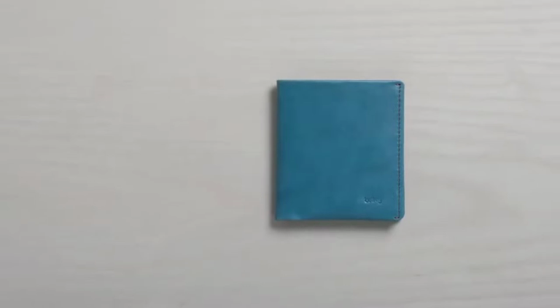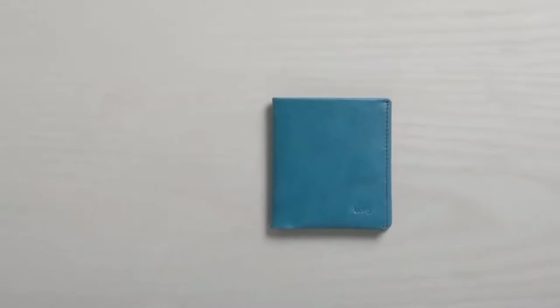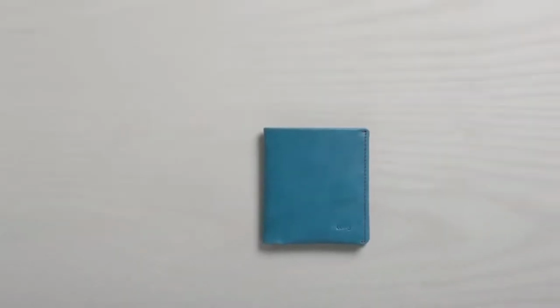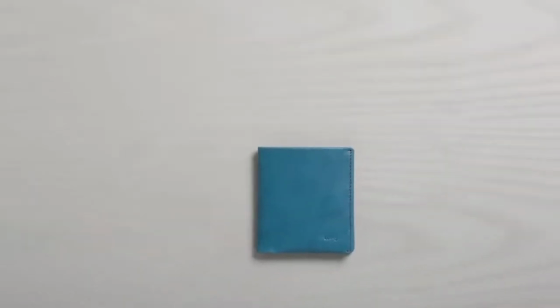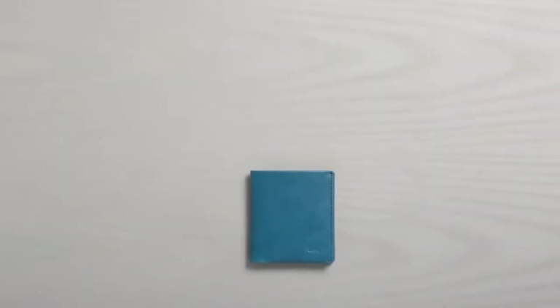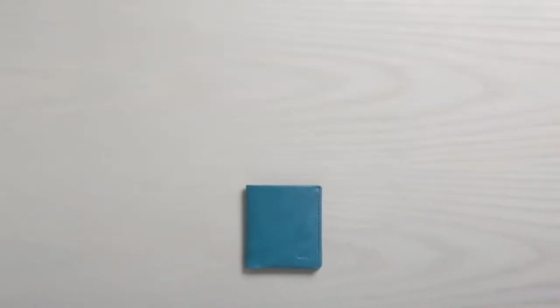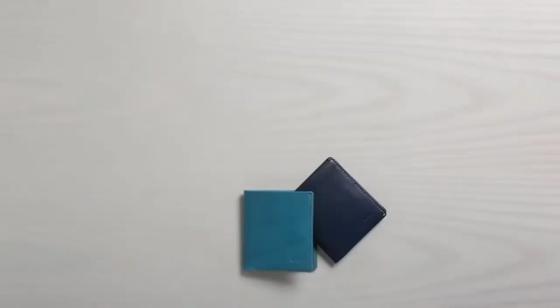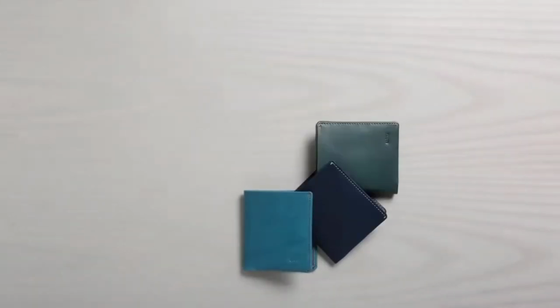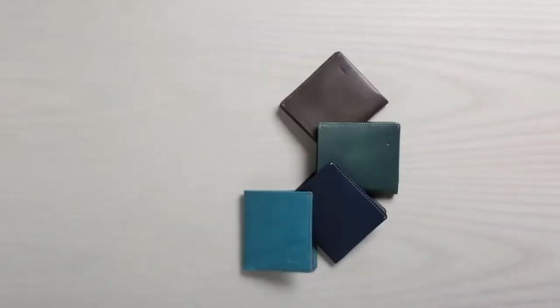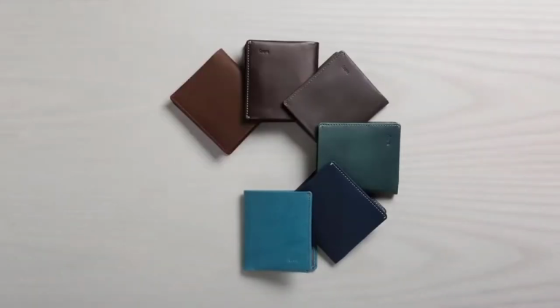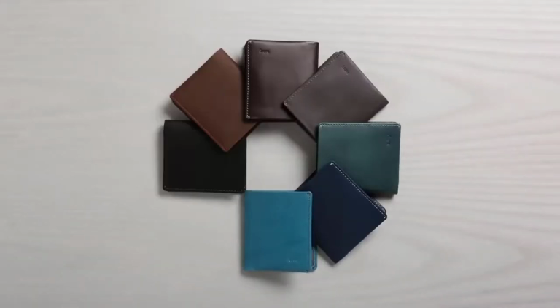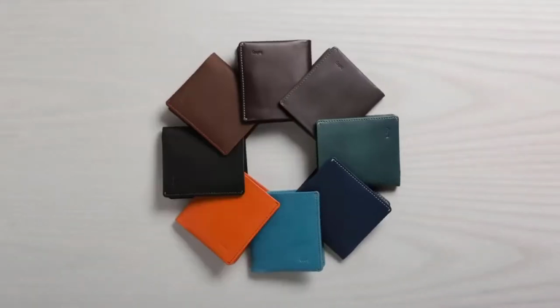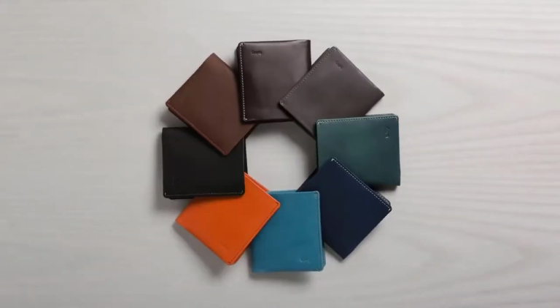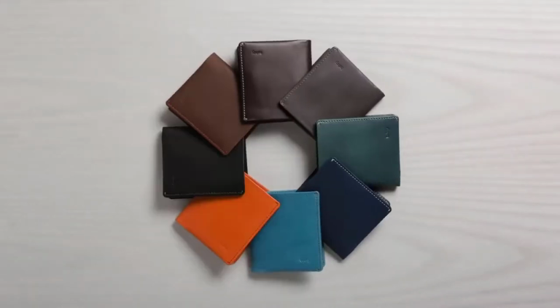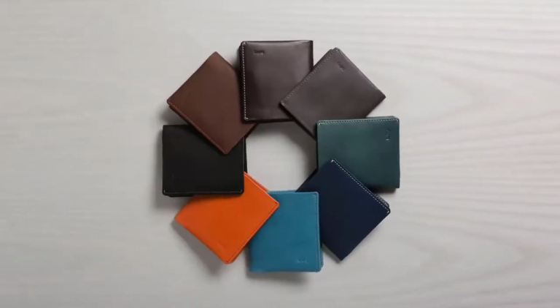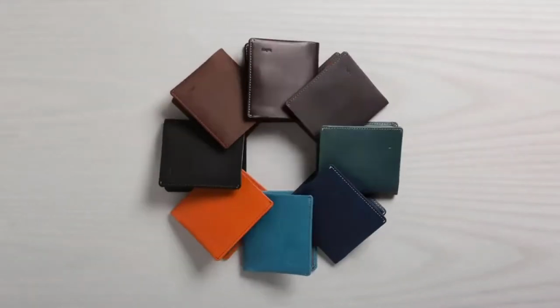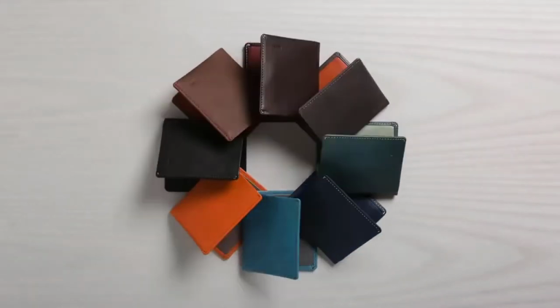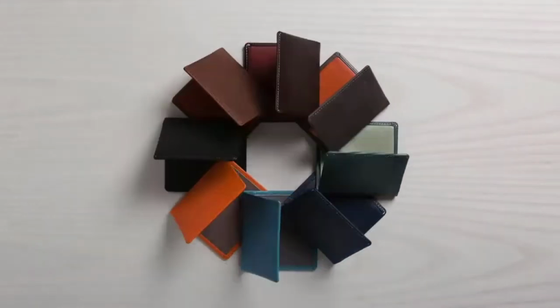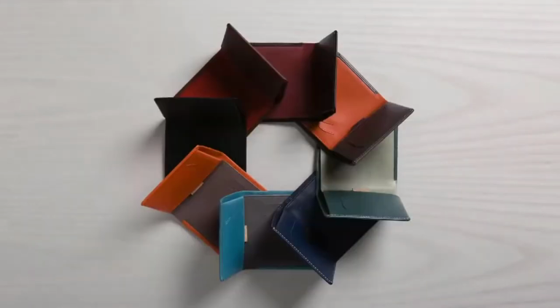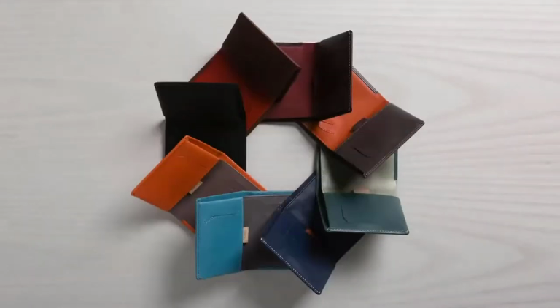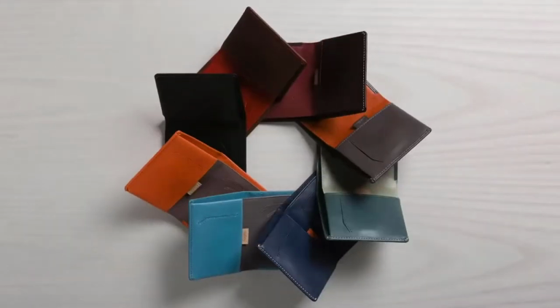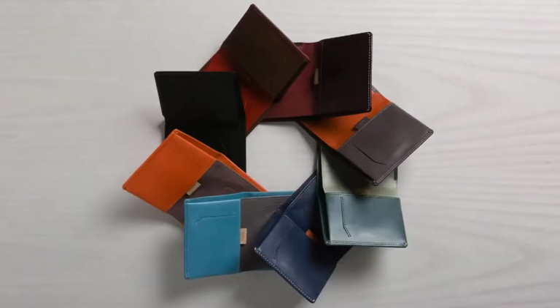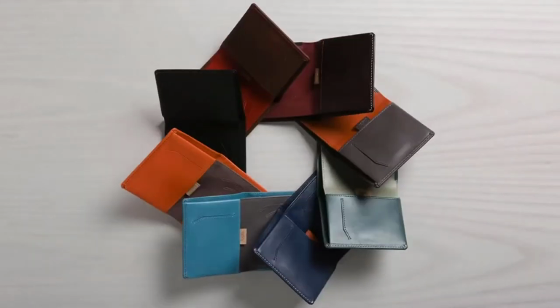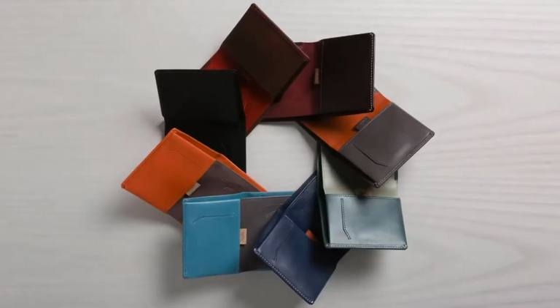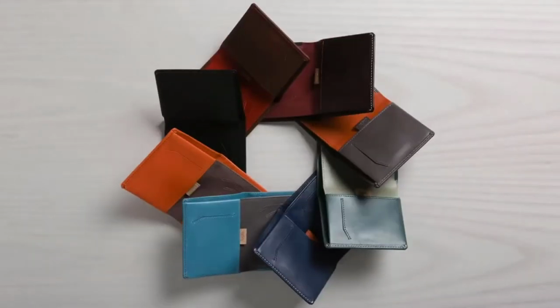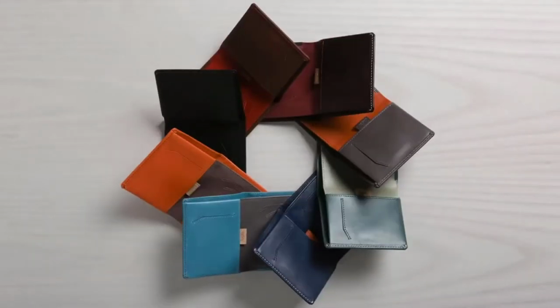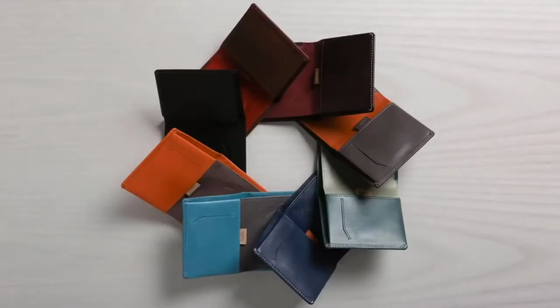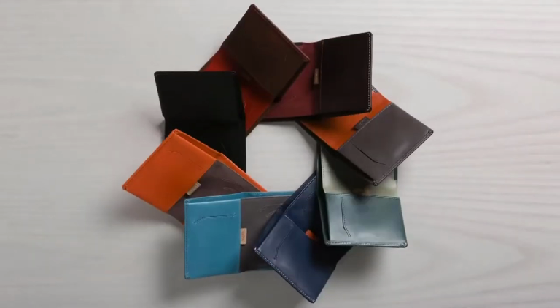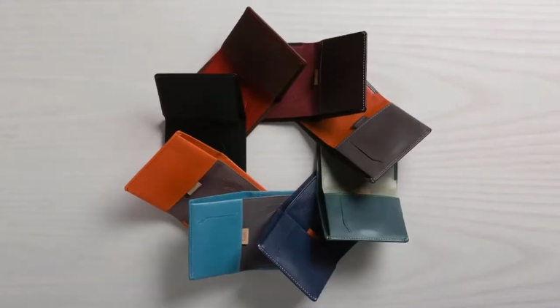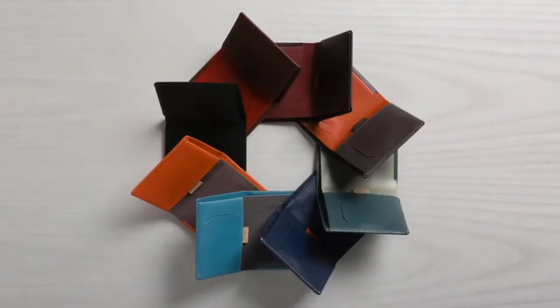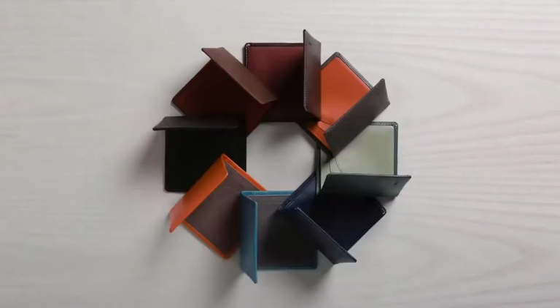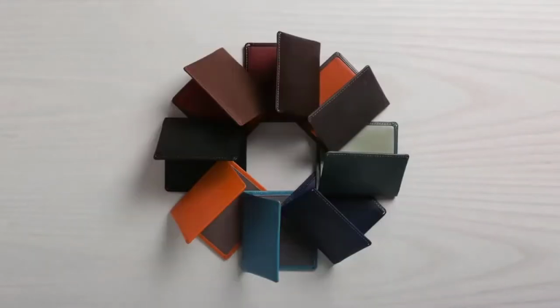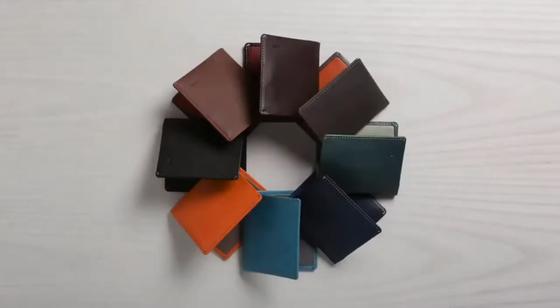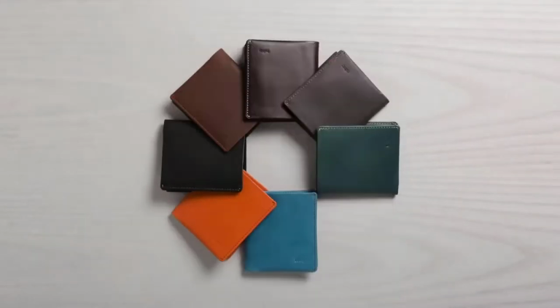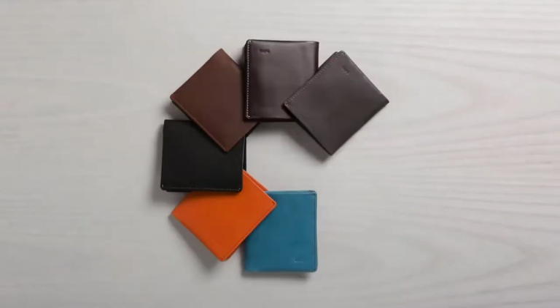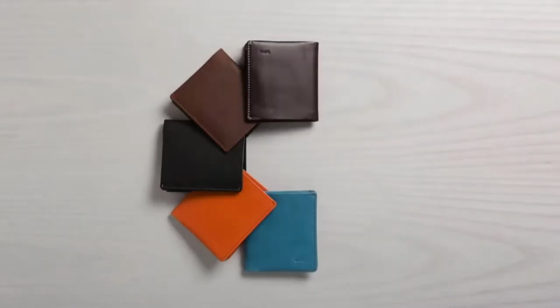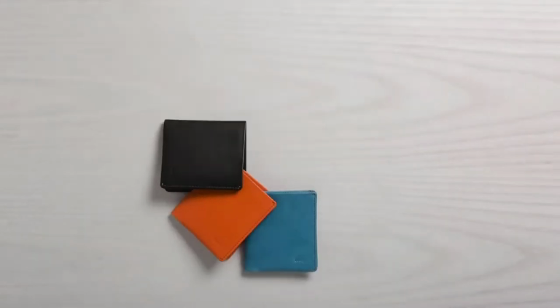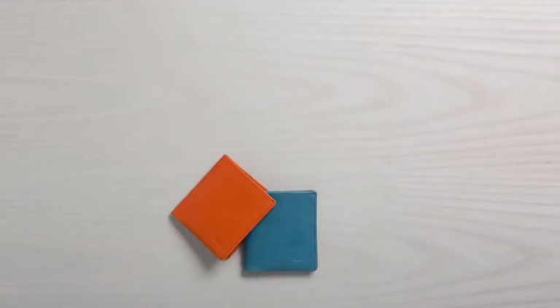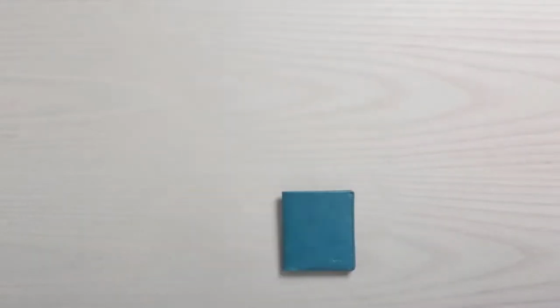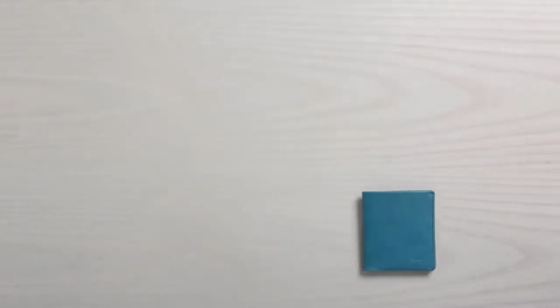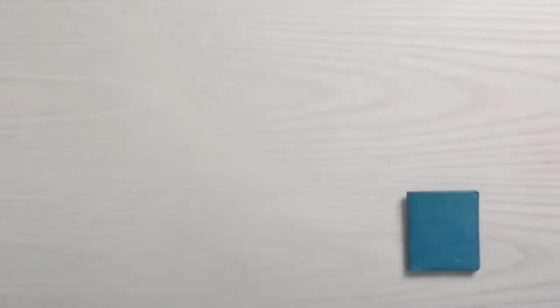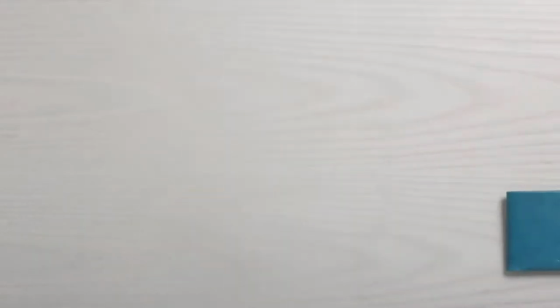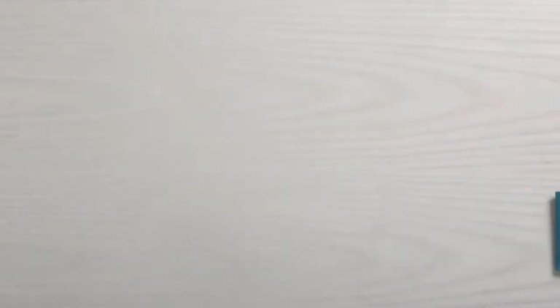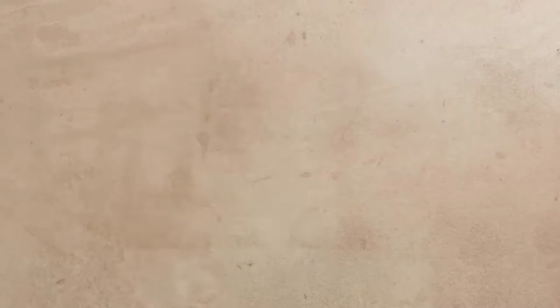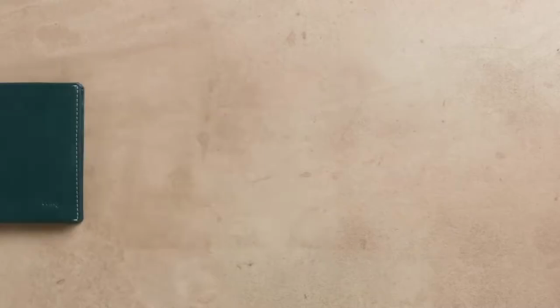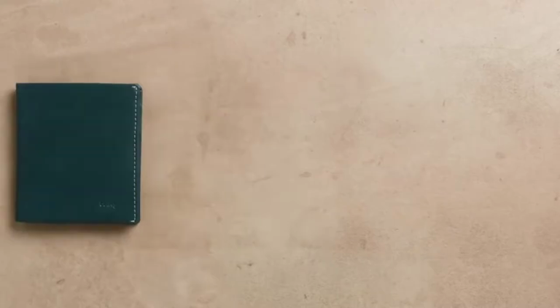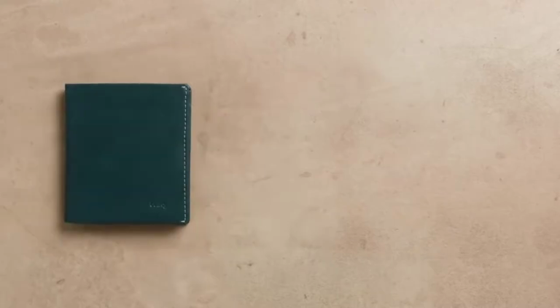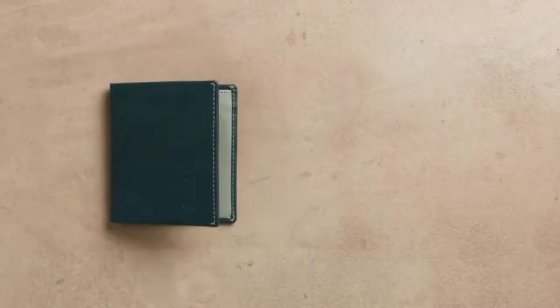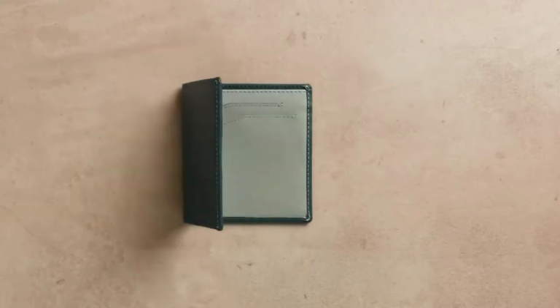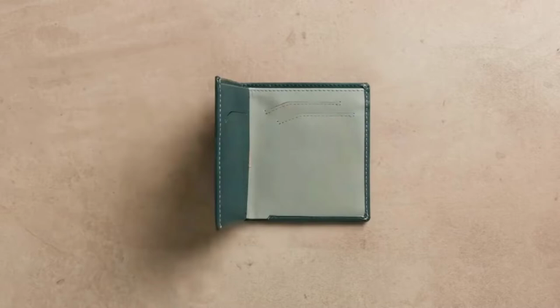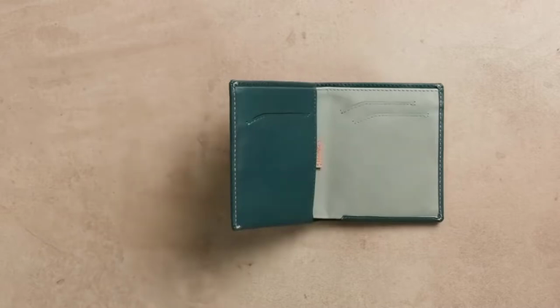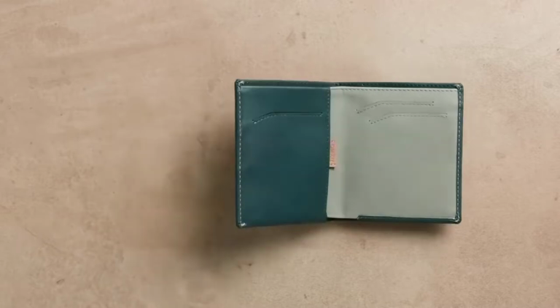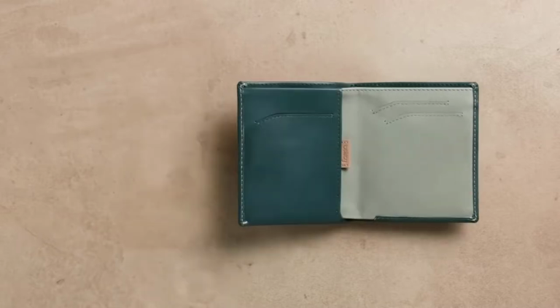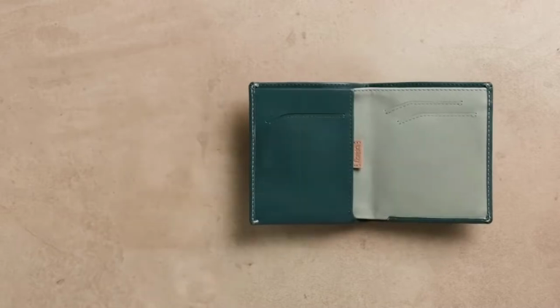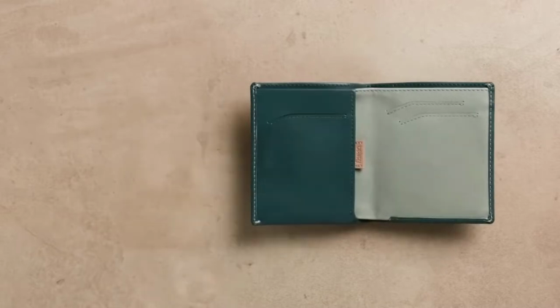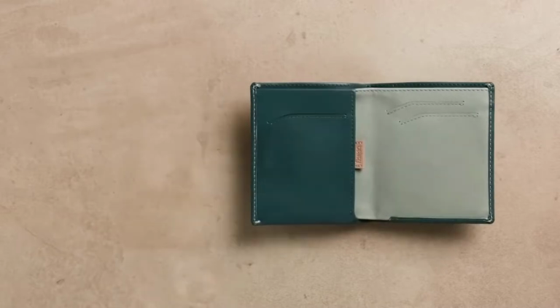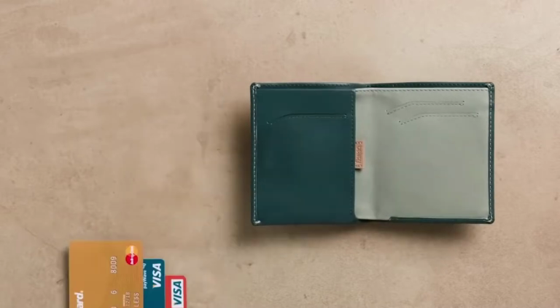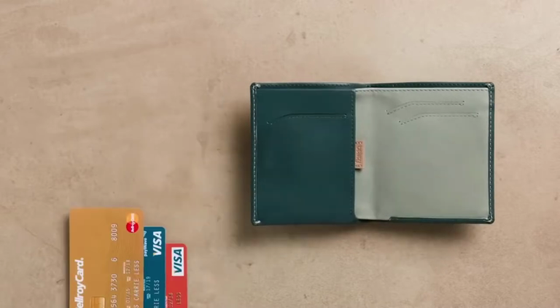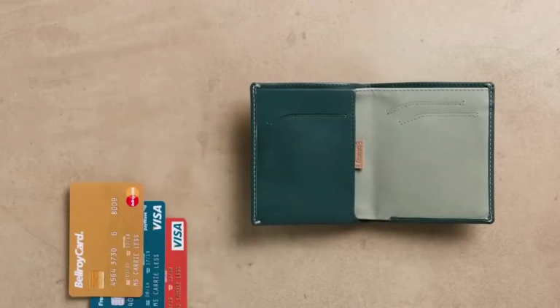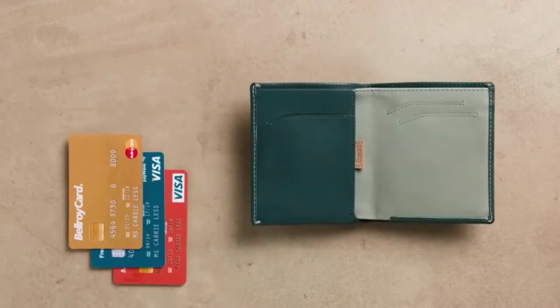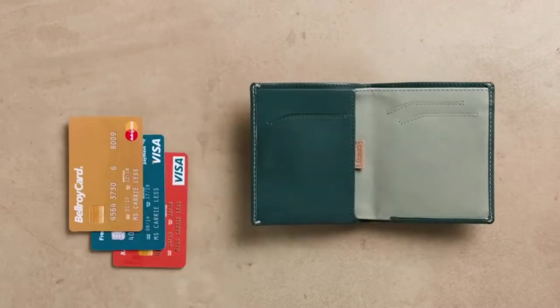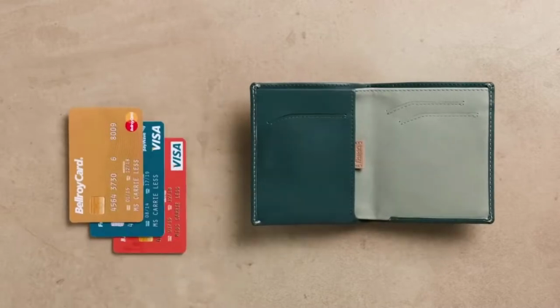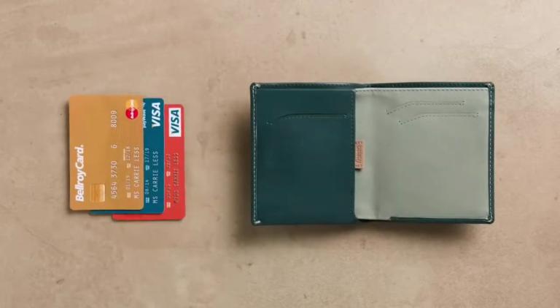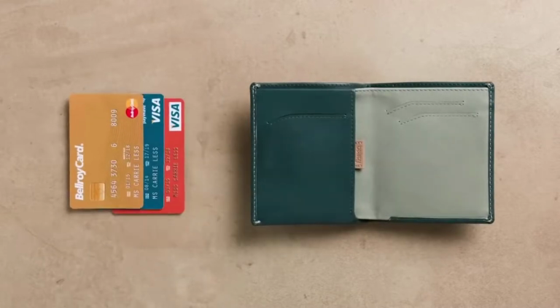In this video, we will look at some of the best minimalist wallets available on the market. Let's get into the video.